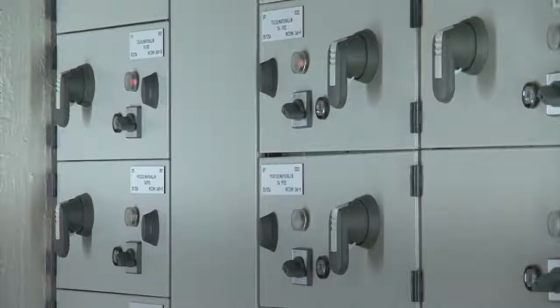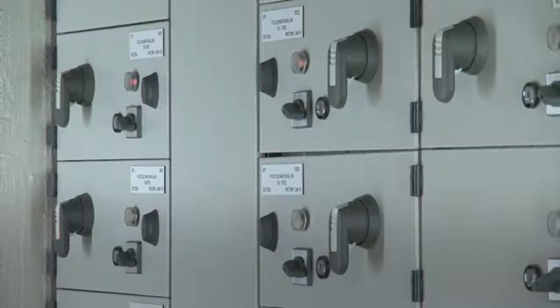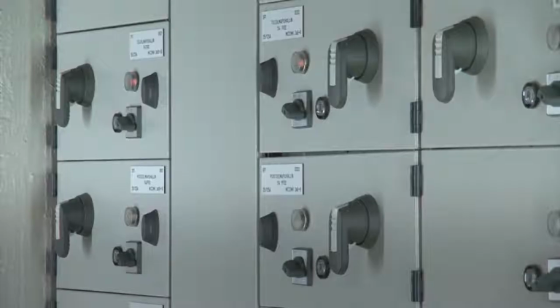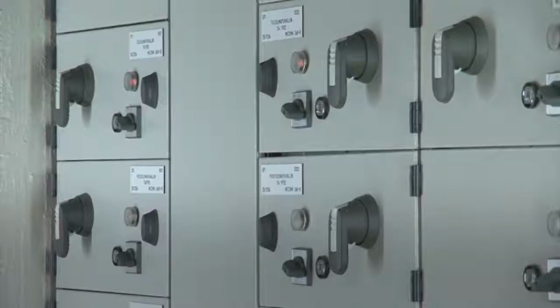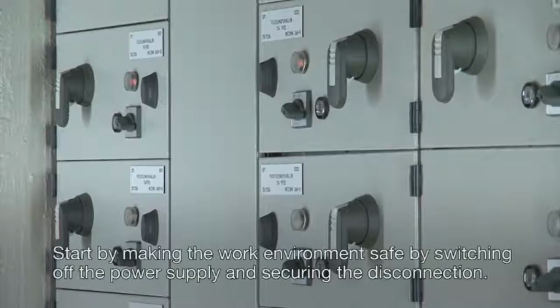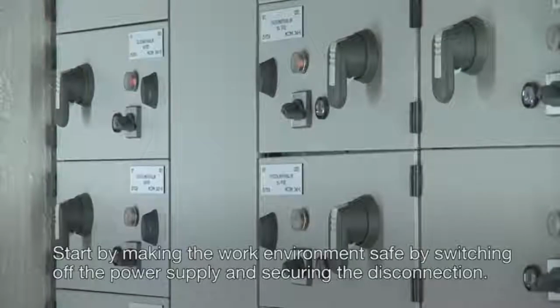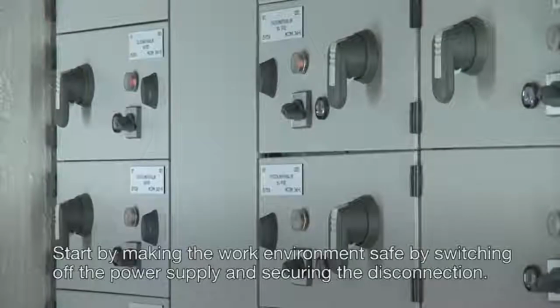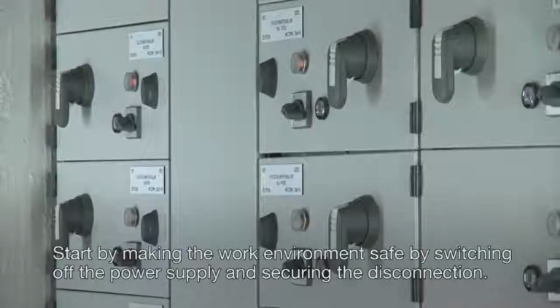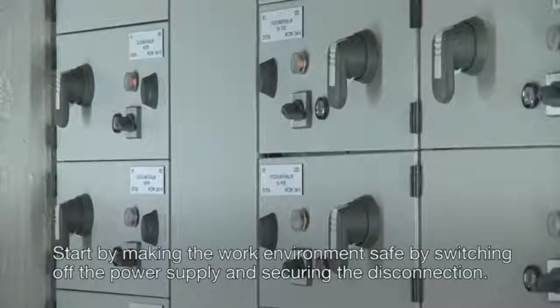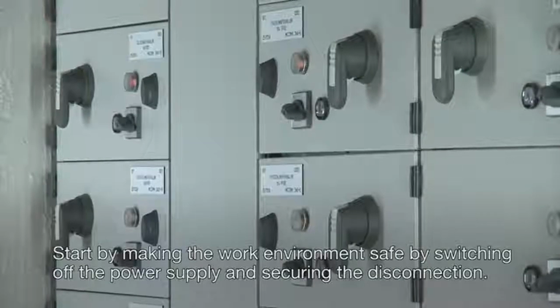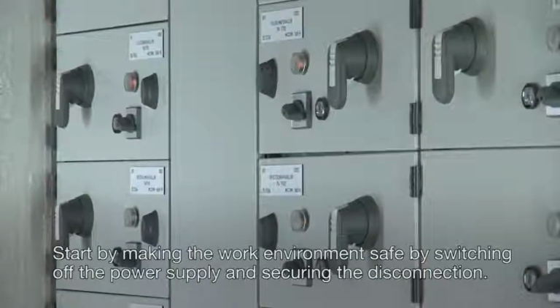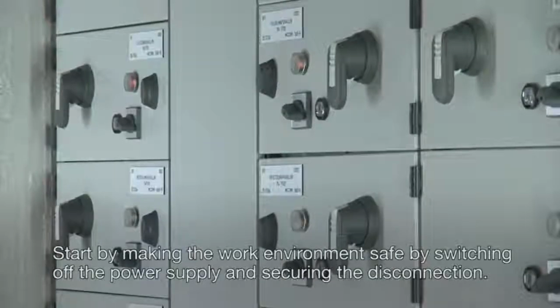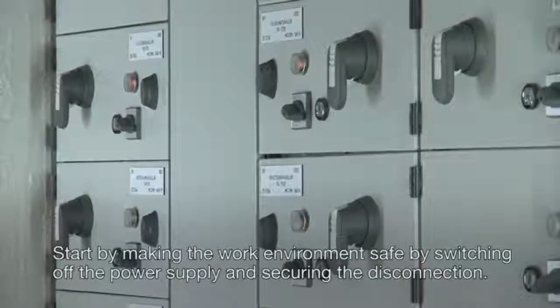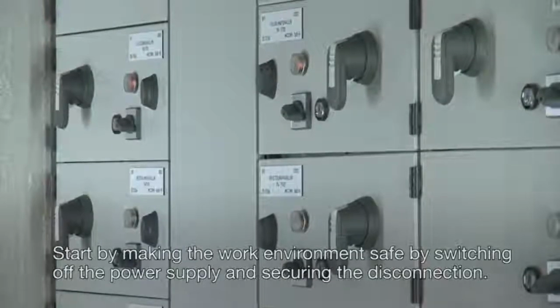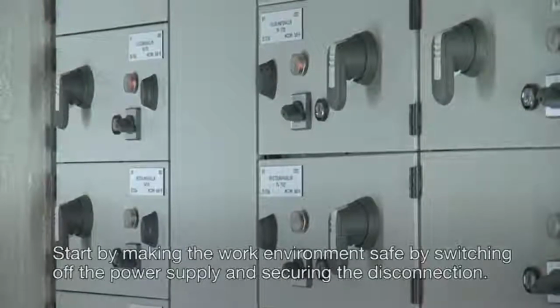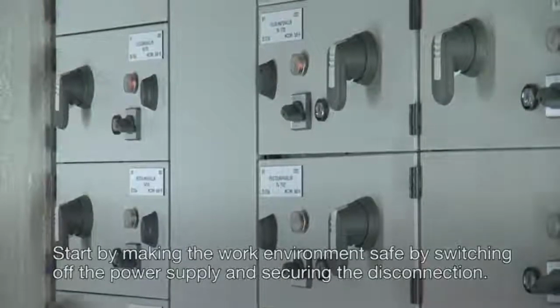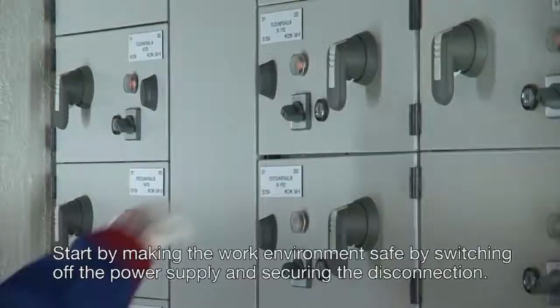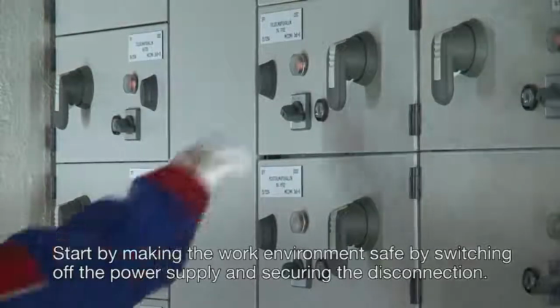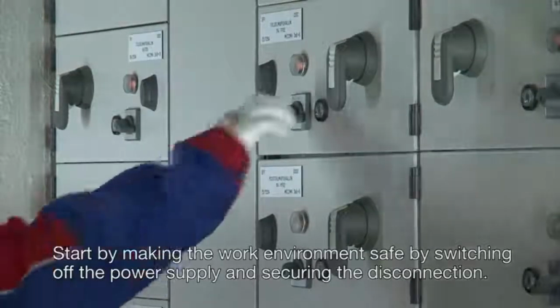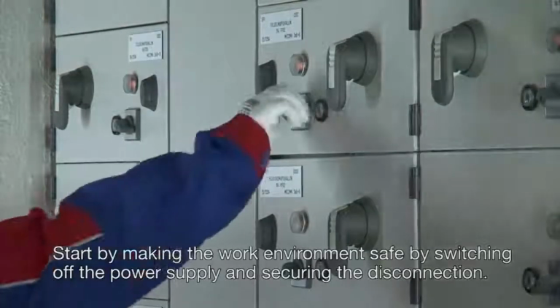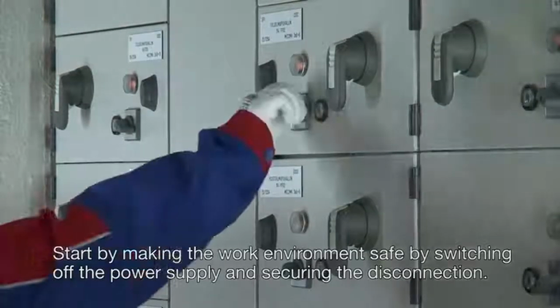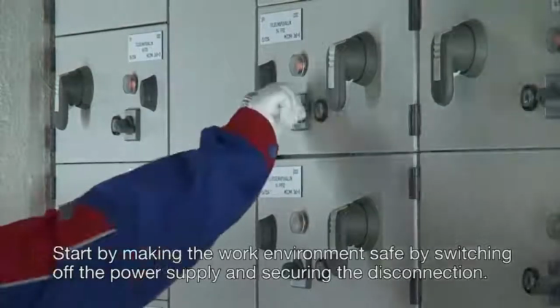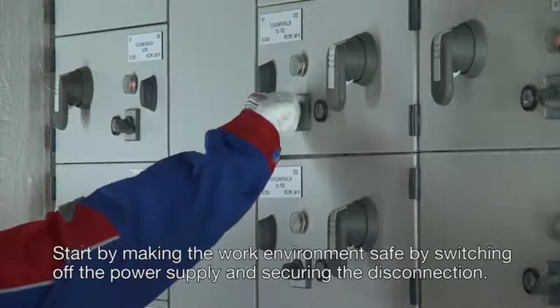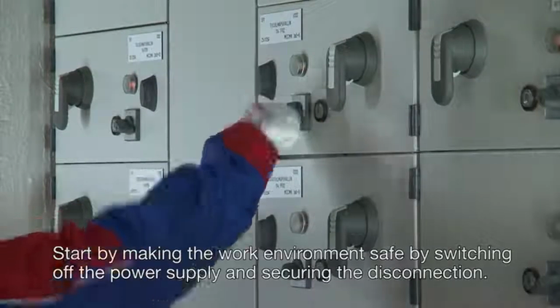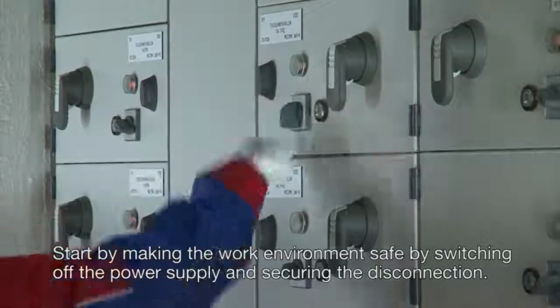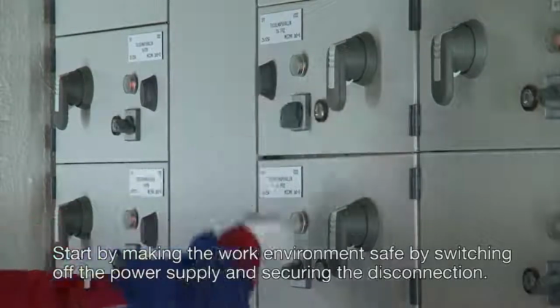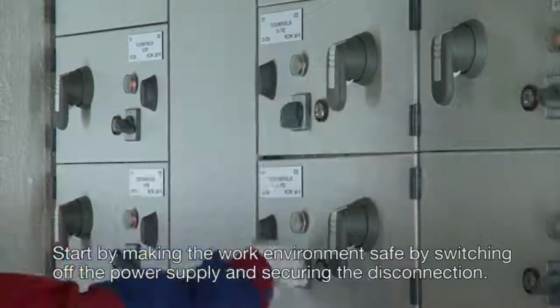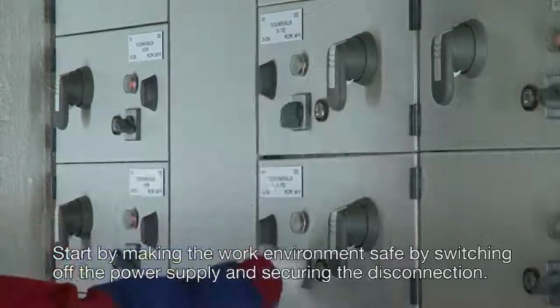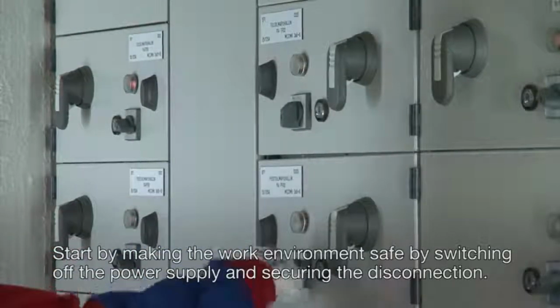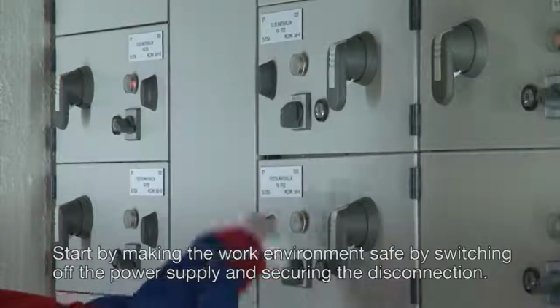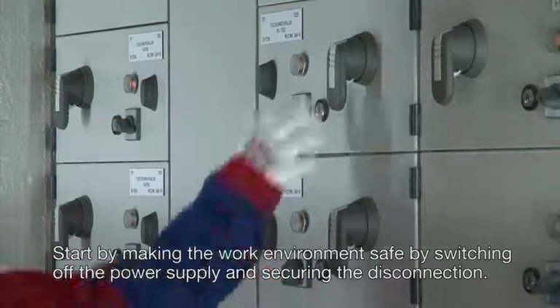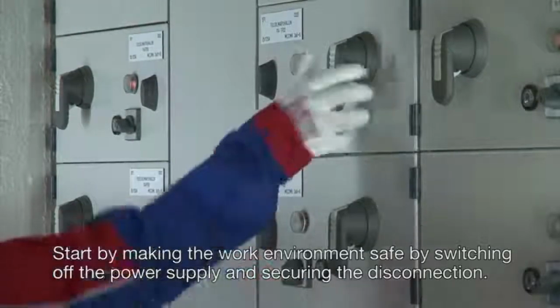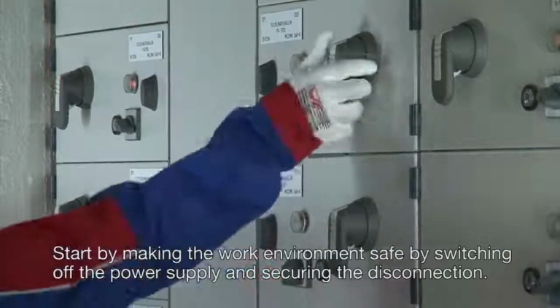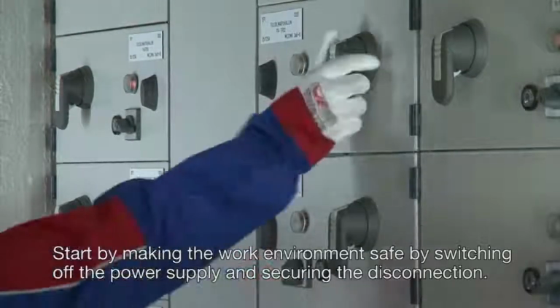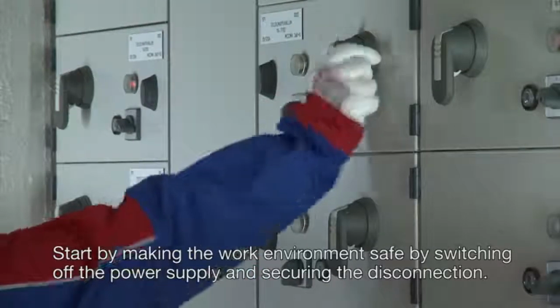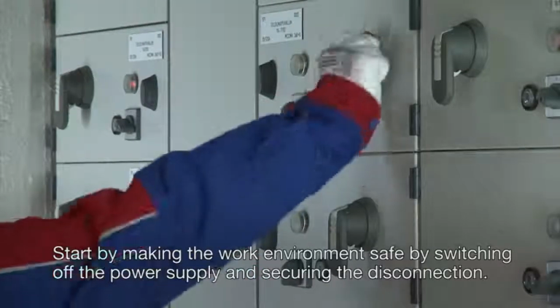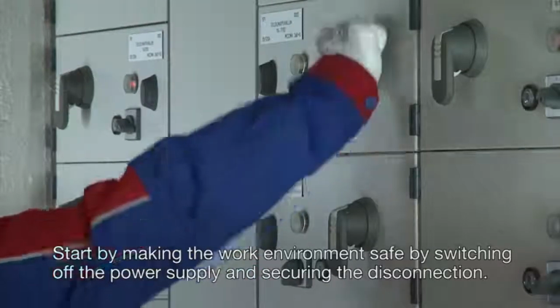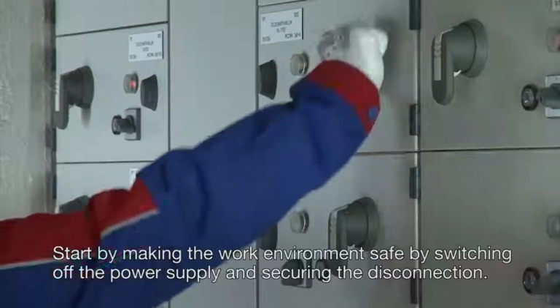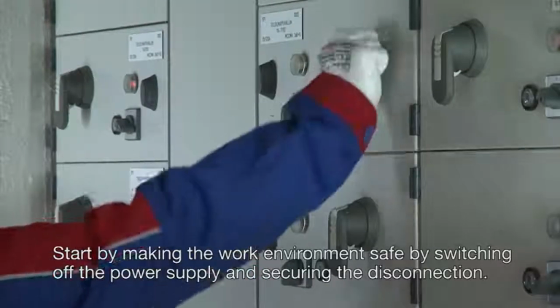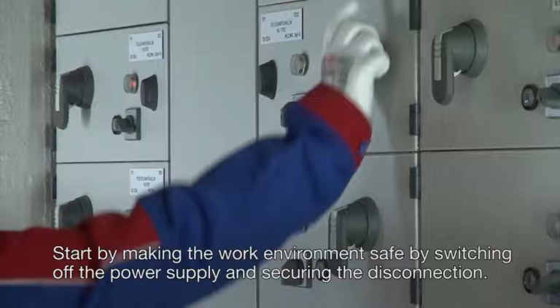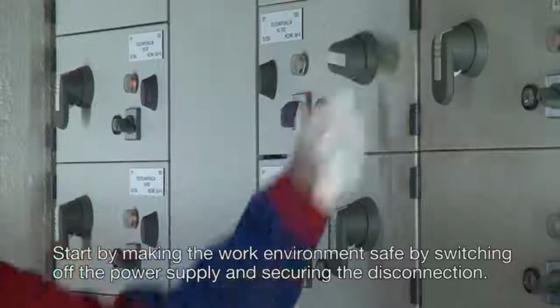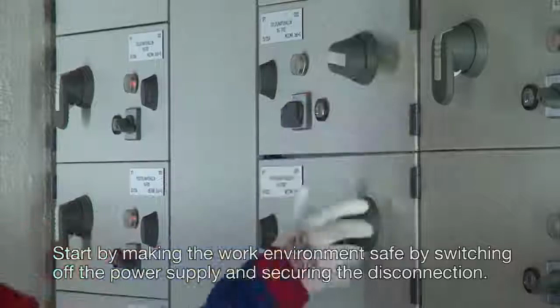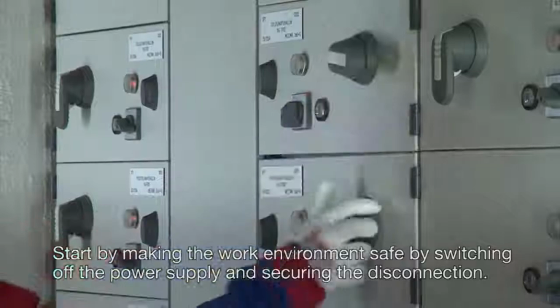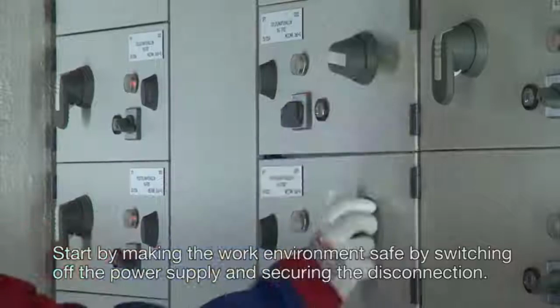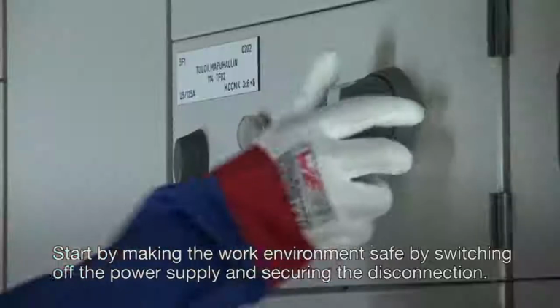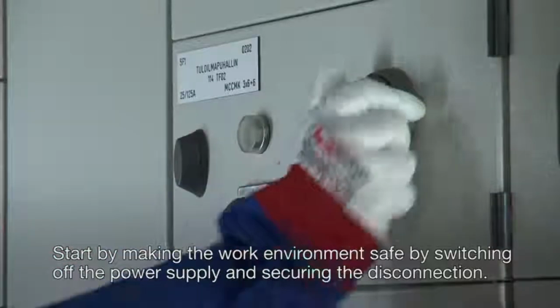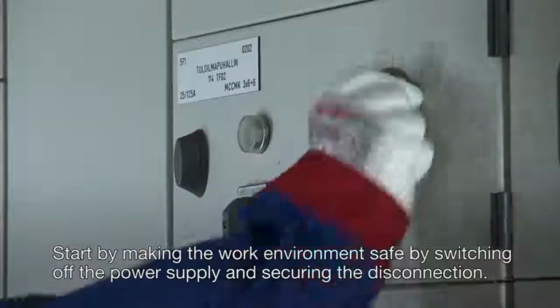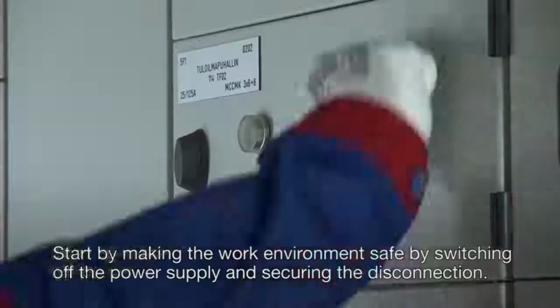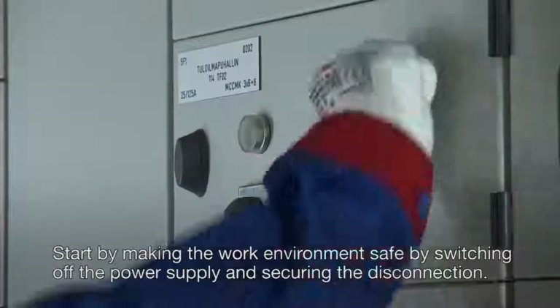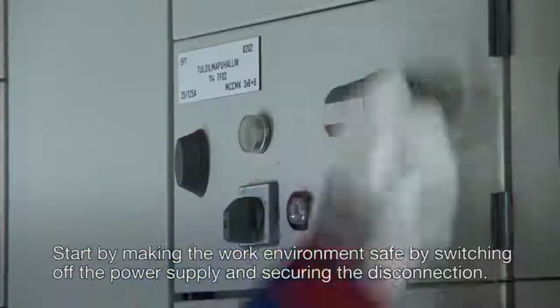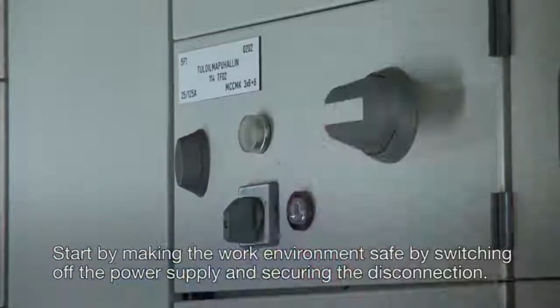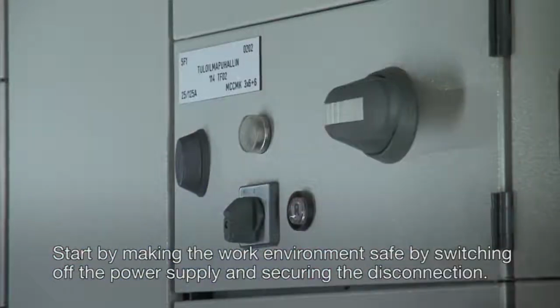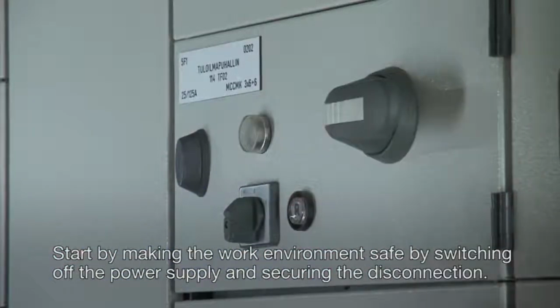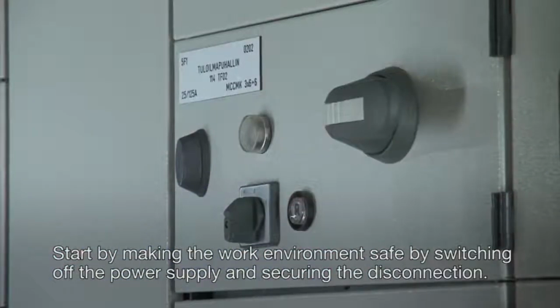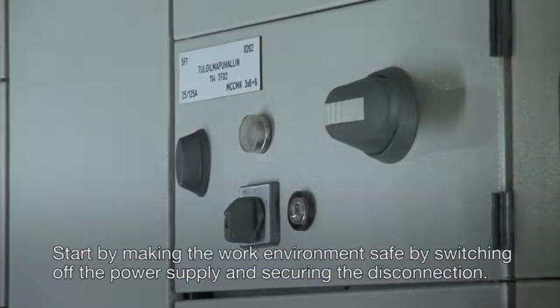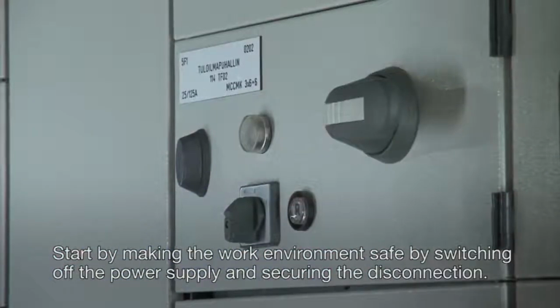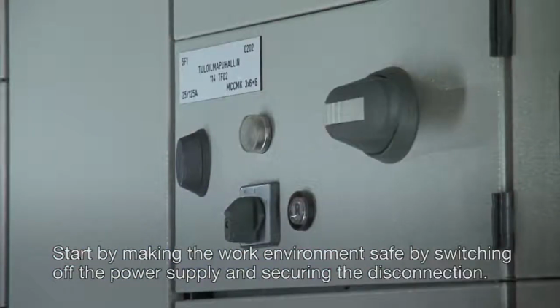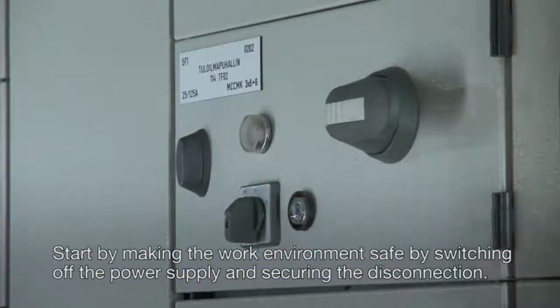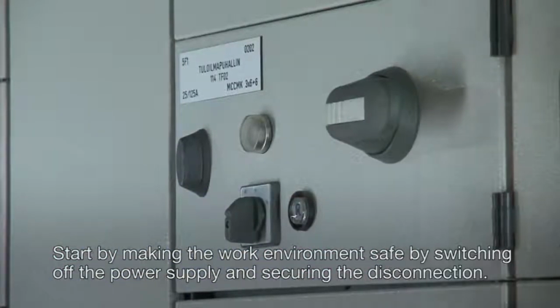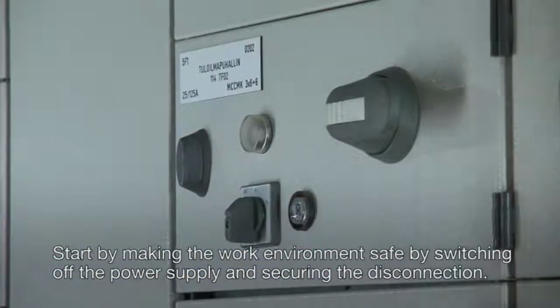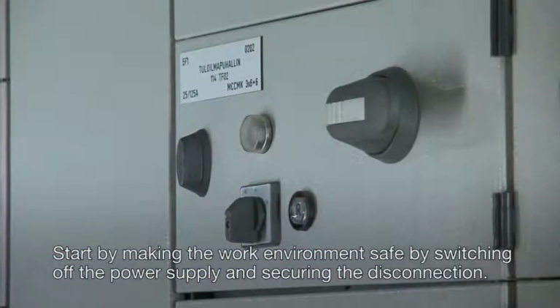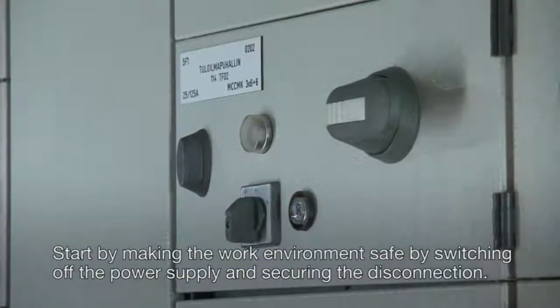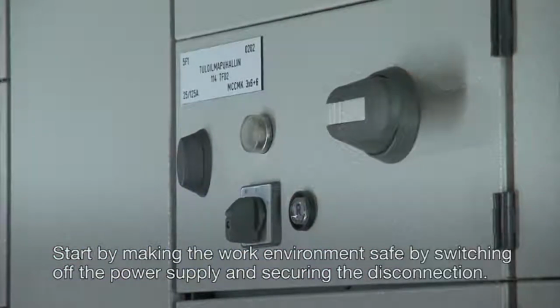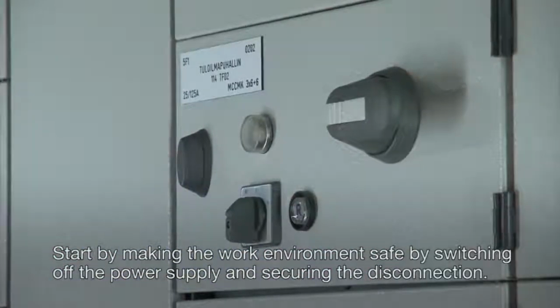Start by making the work environment safe by switching off the power supply and securing the disconnection.